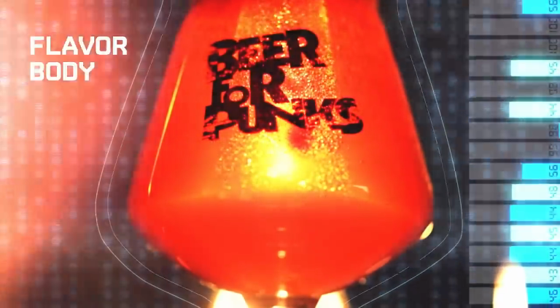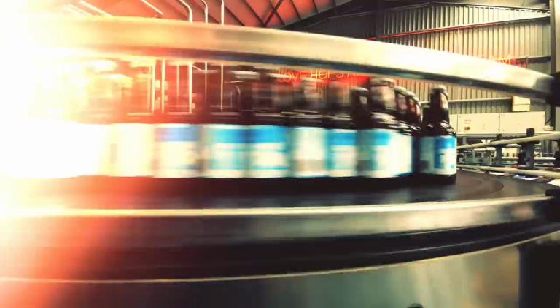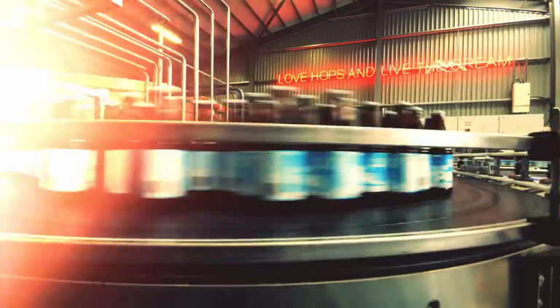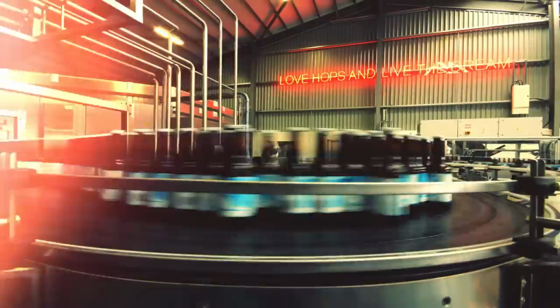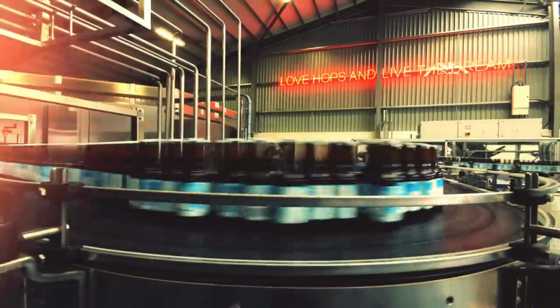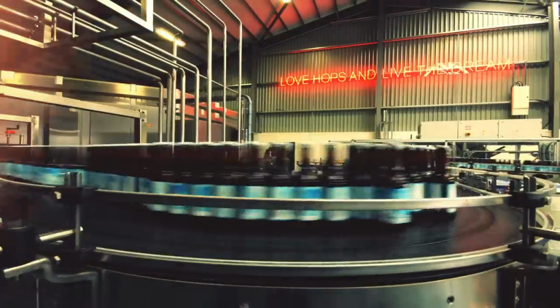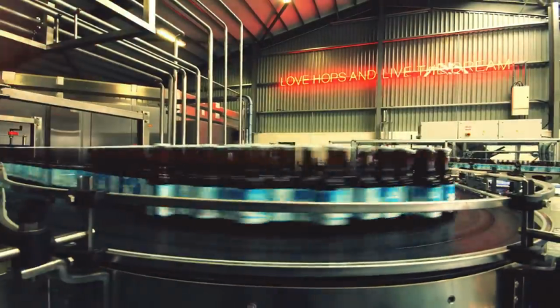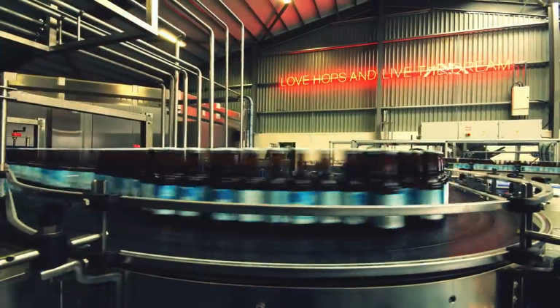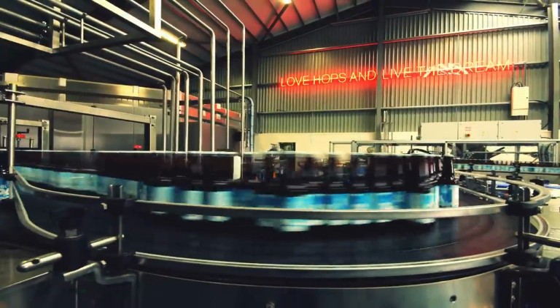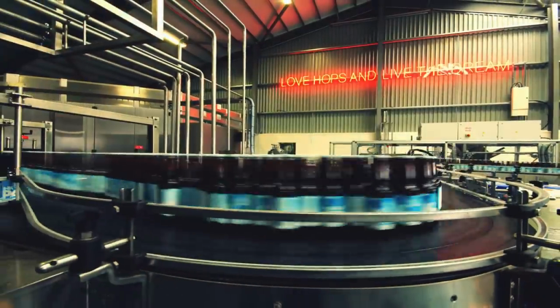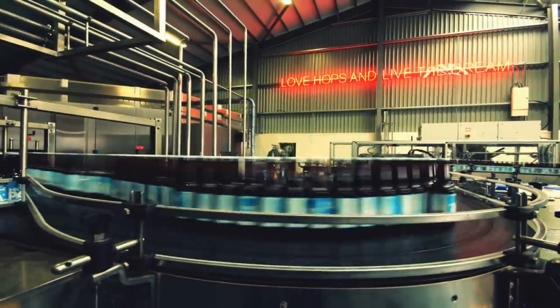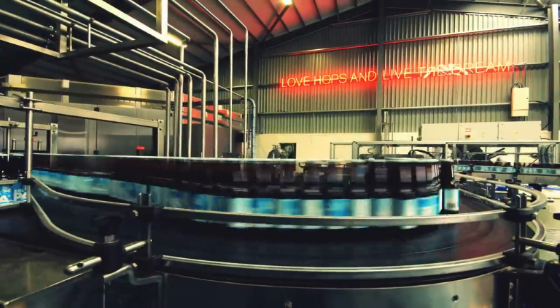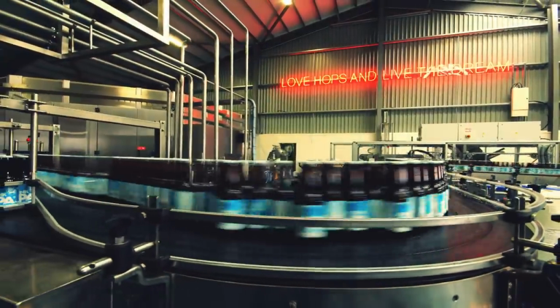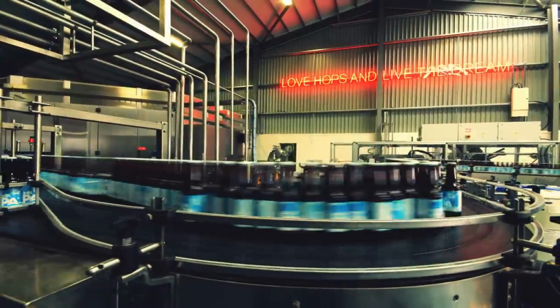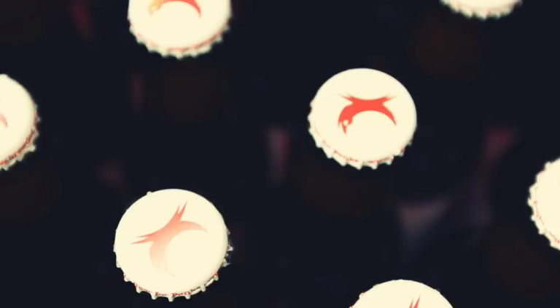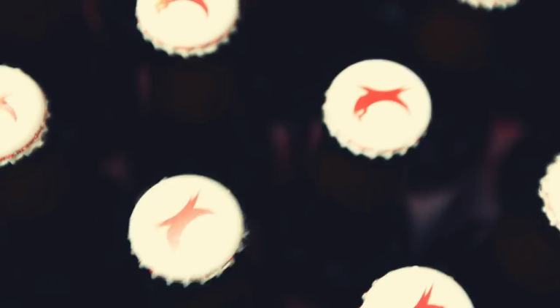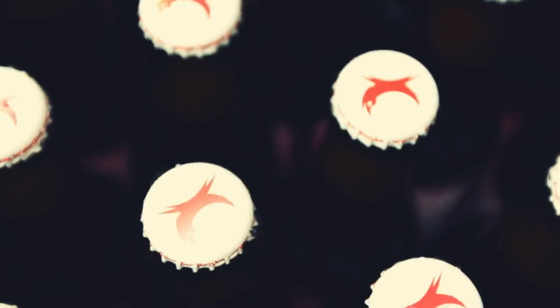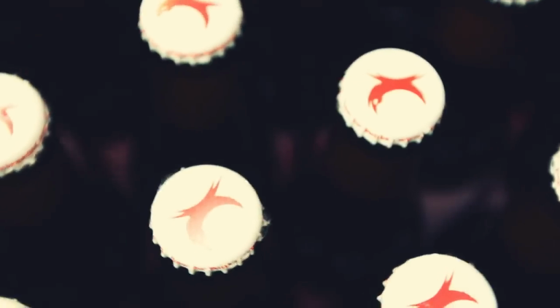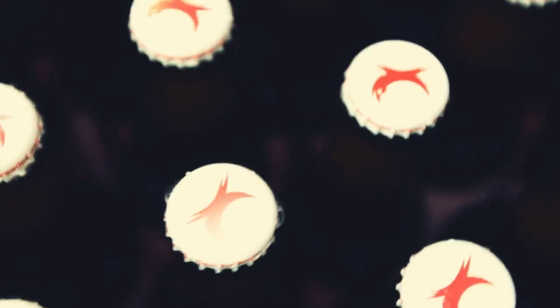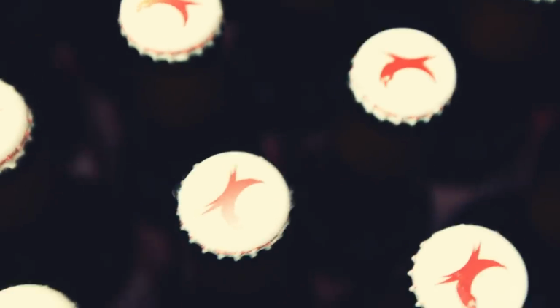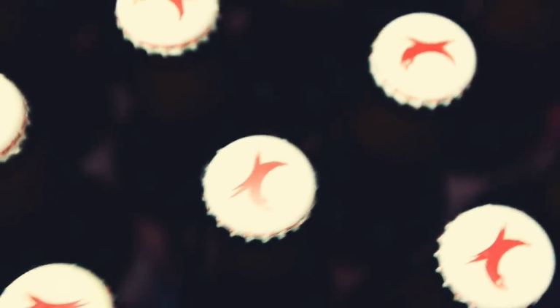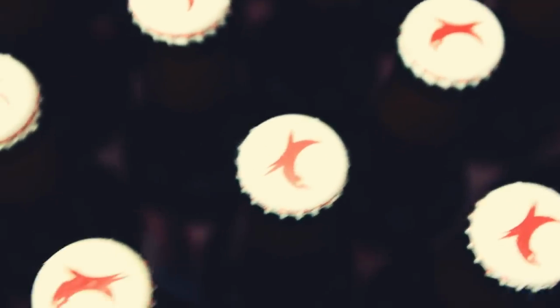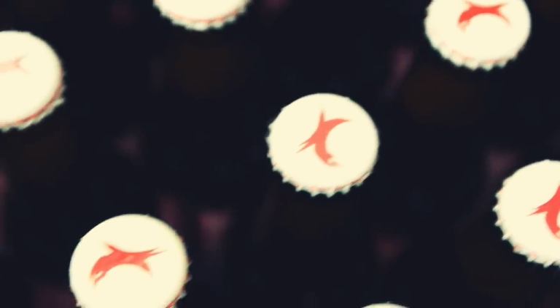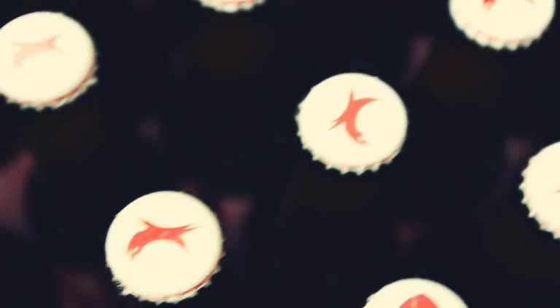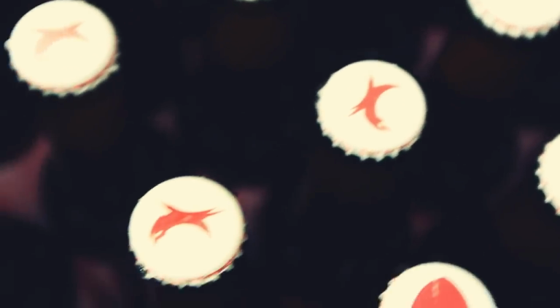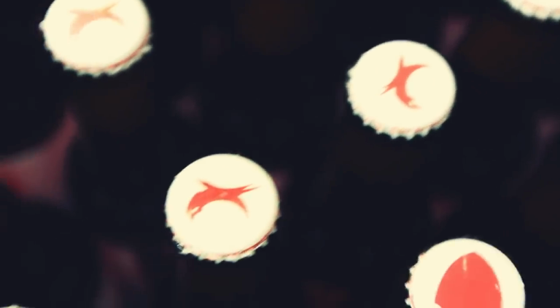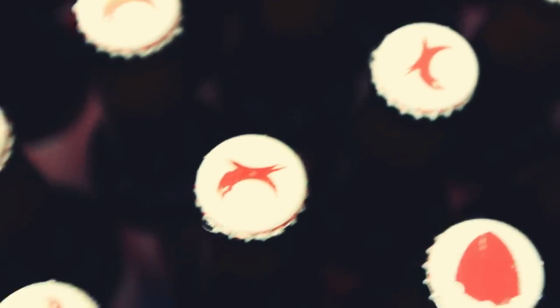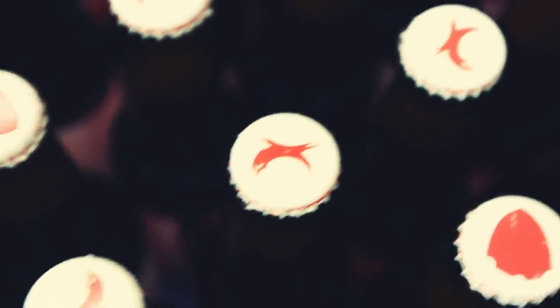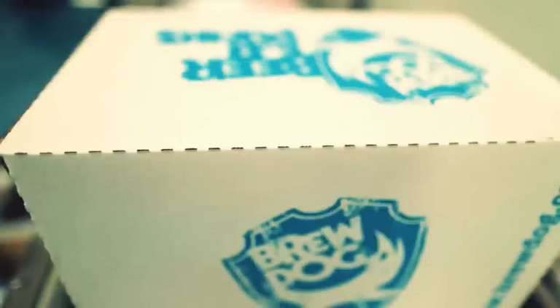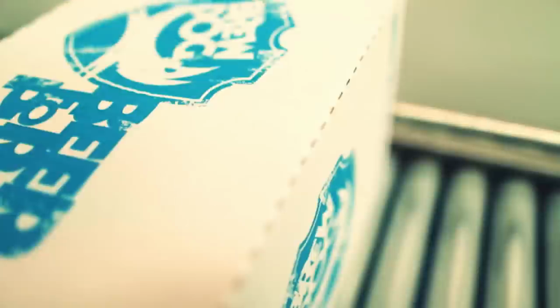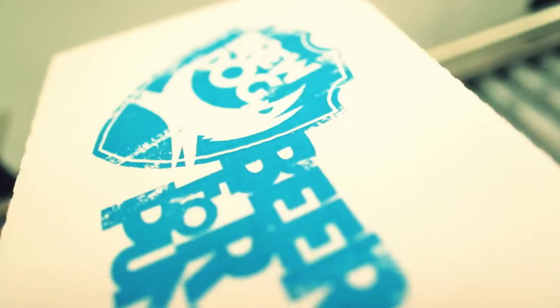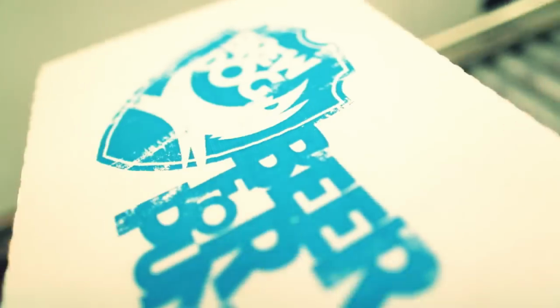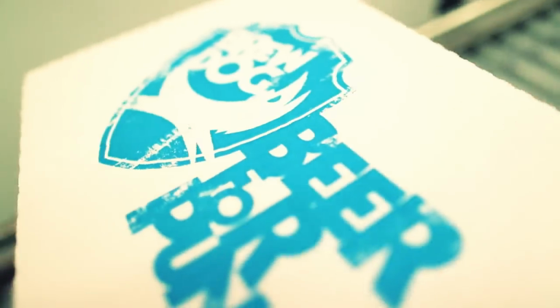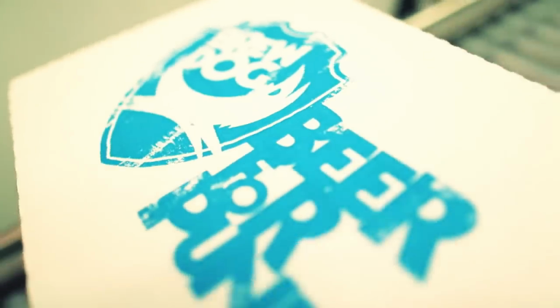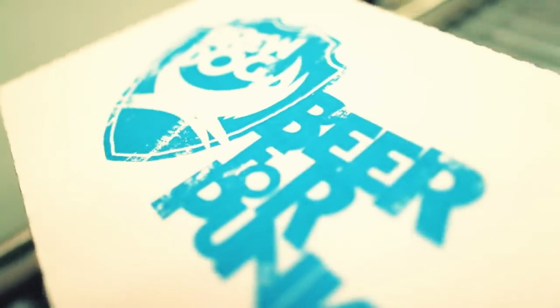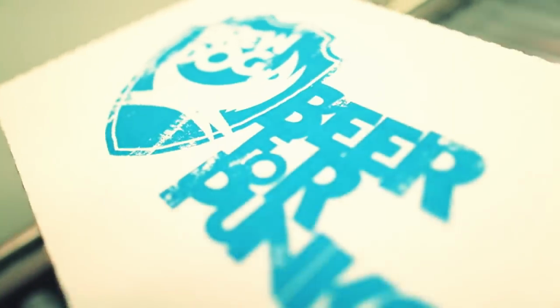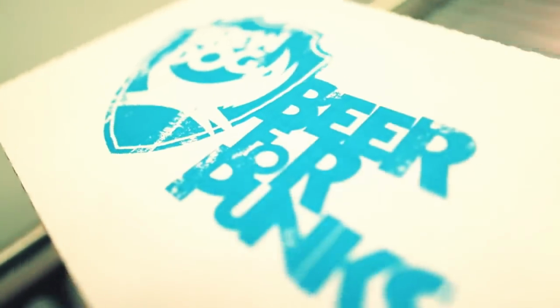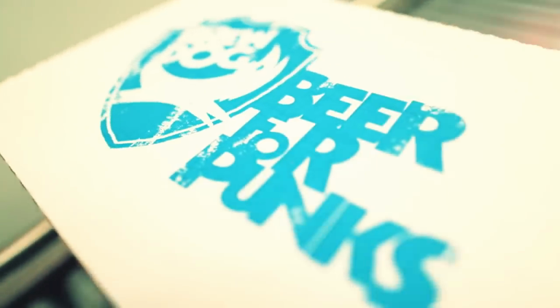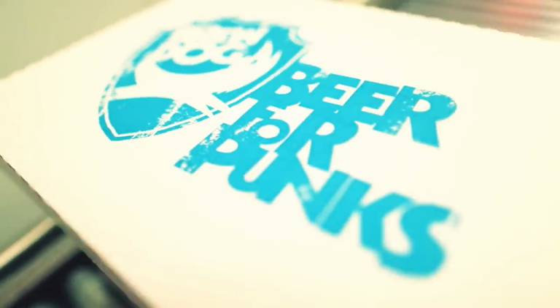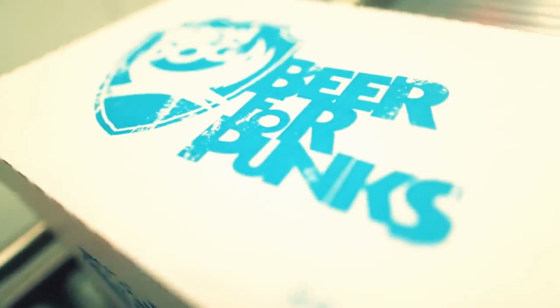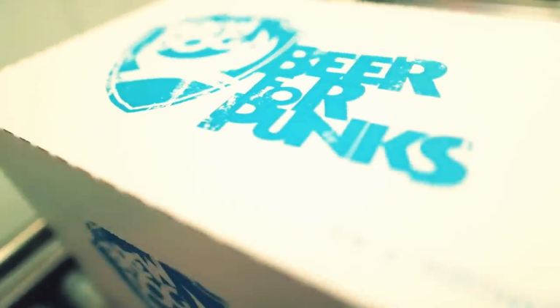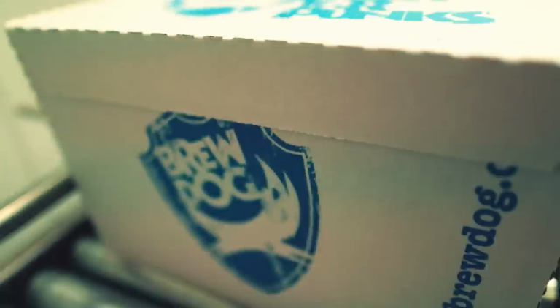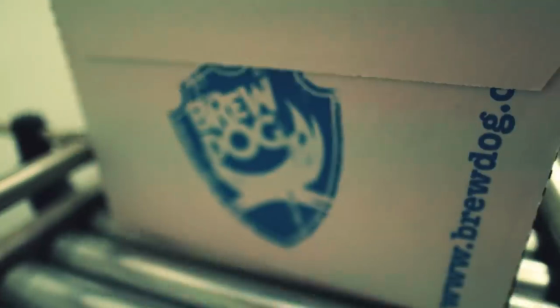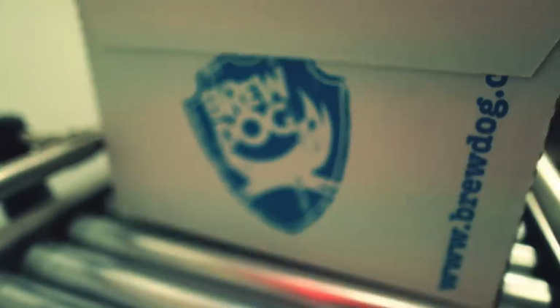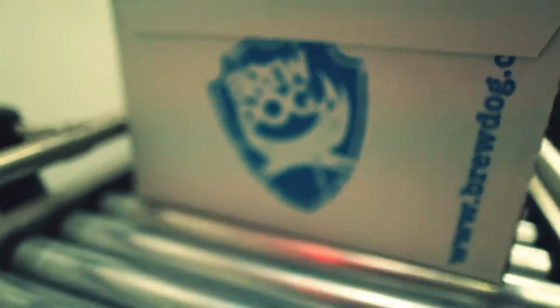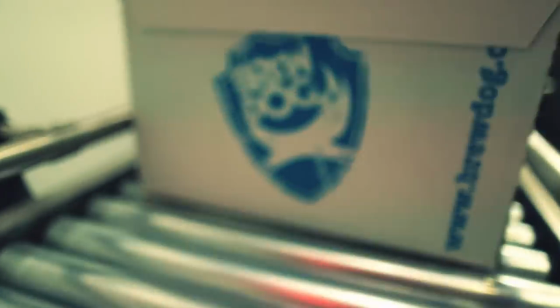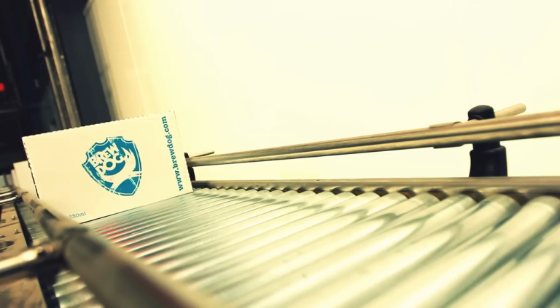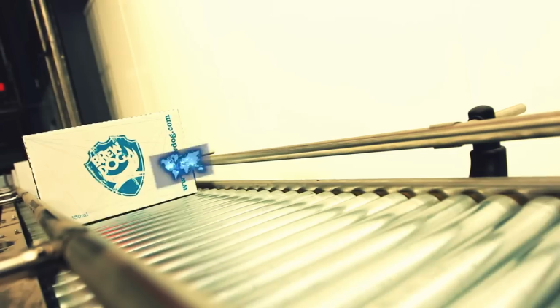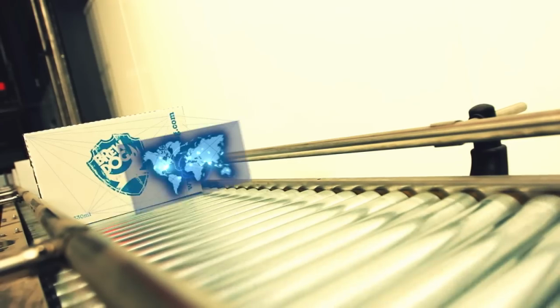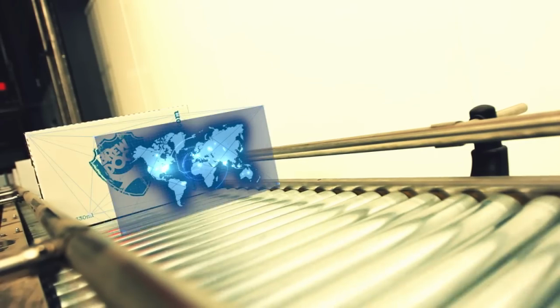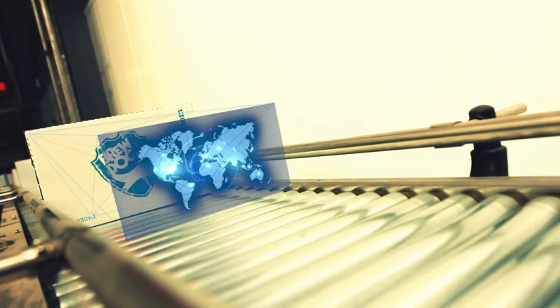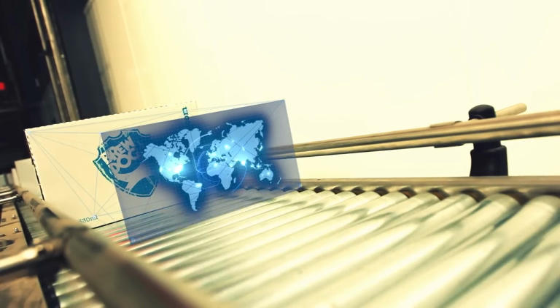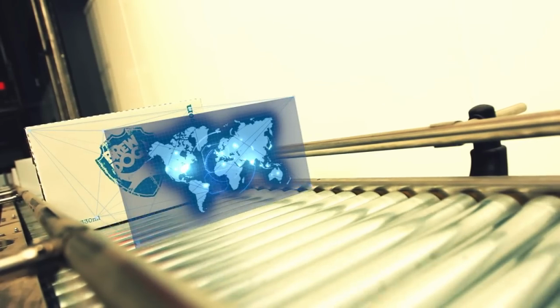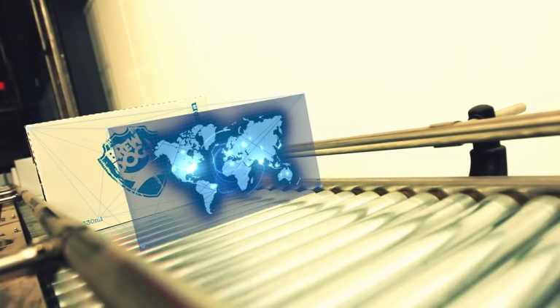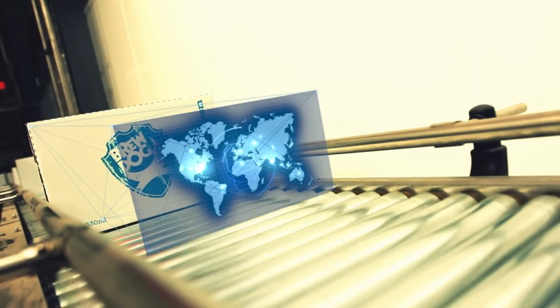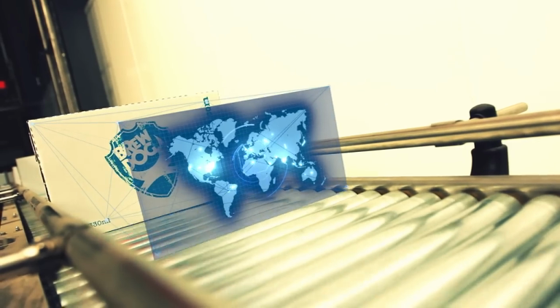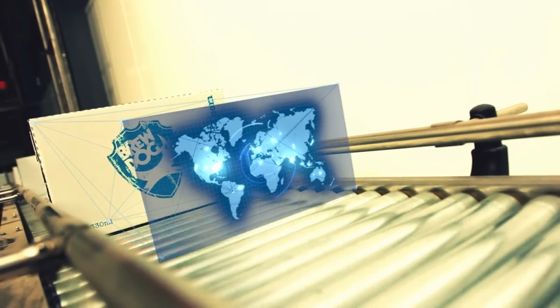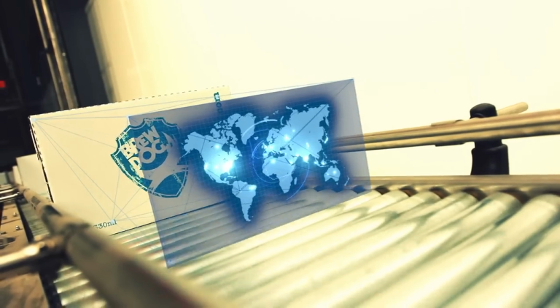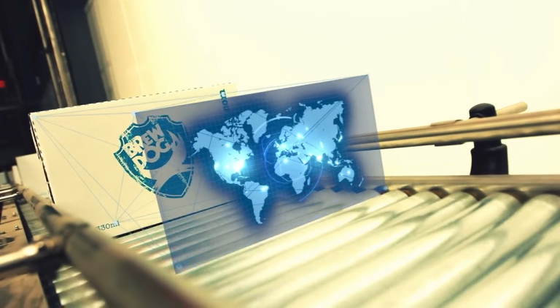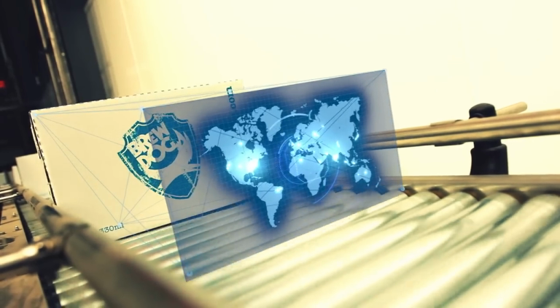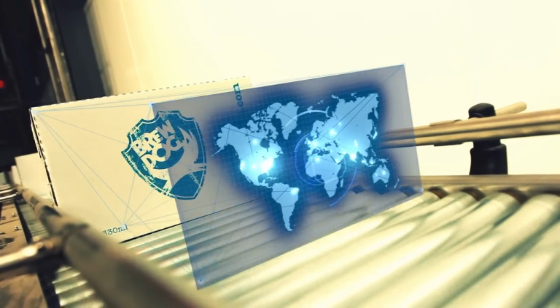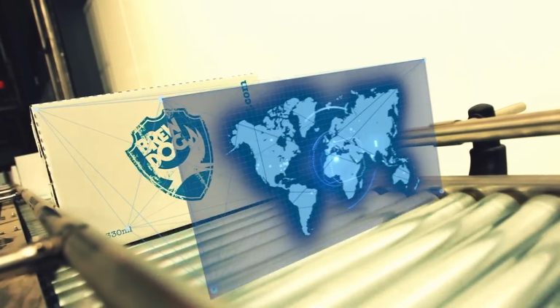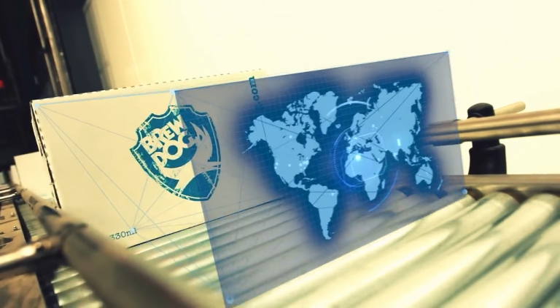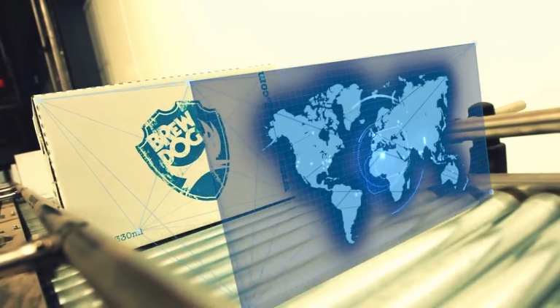Finally, it's put into bottles, kegs, or the occasional deer head, and makes its way to a bar or bottle shop near you in any of the dozens of countries we ship to.